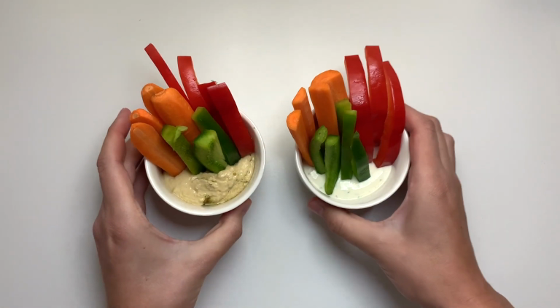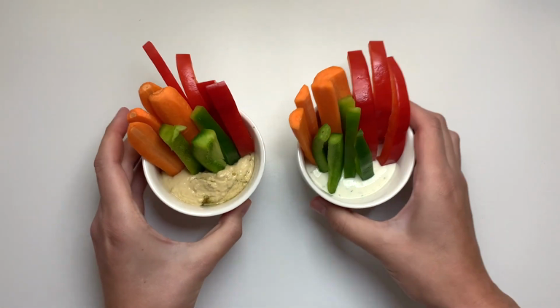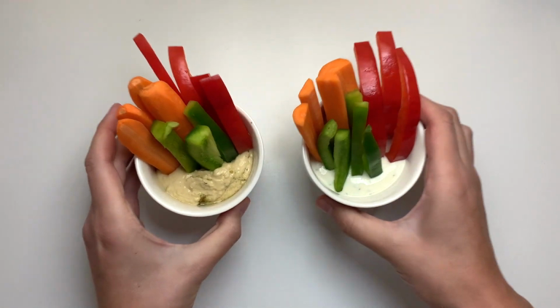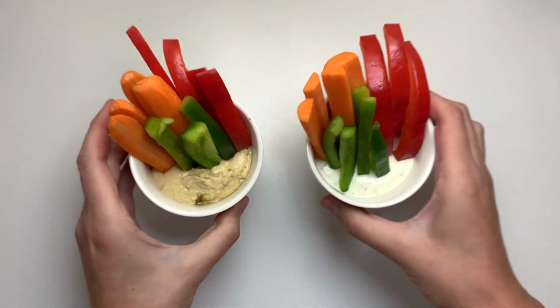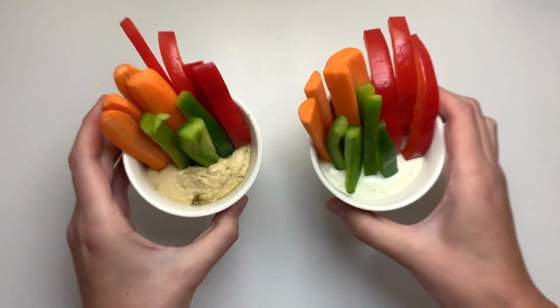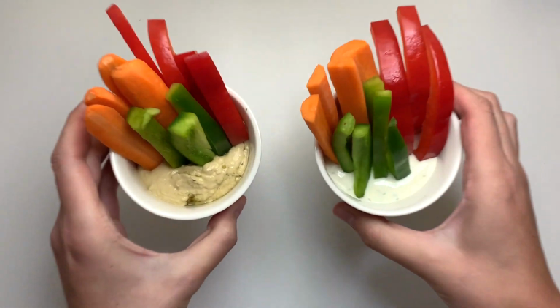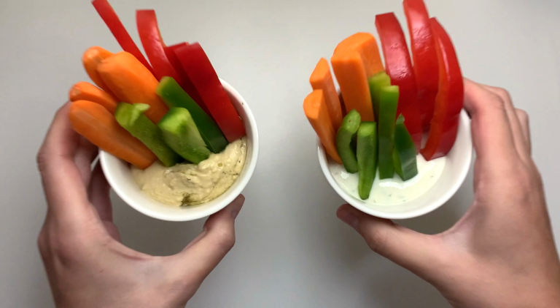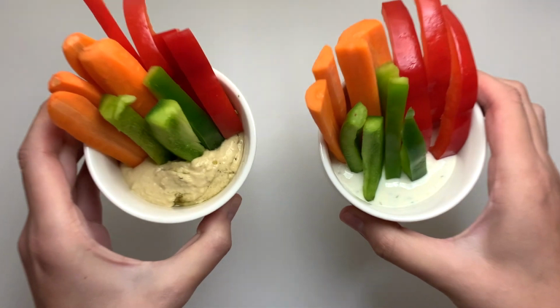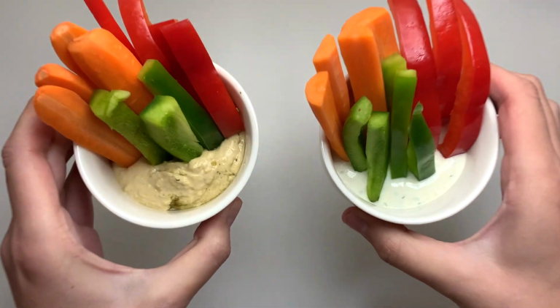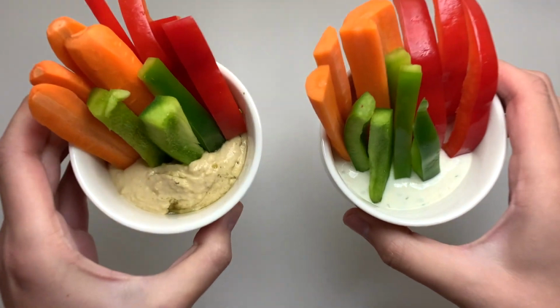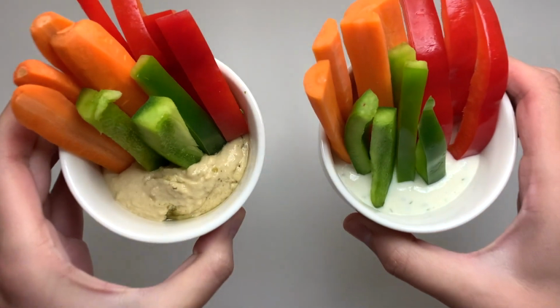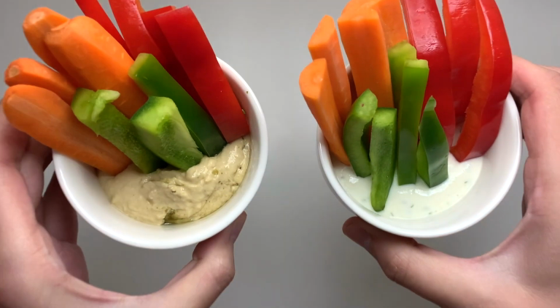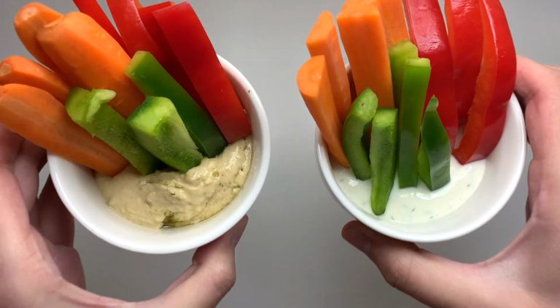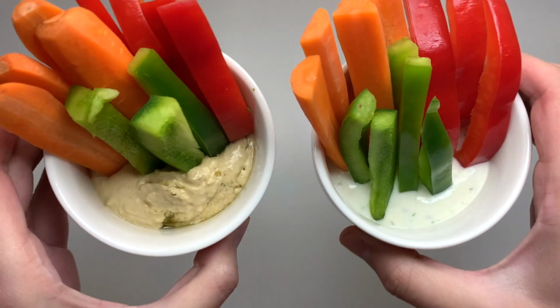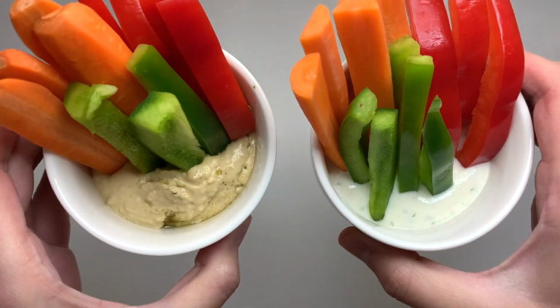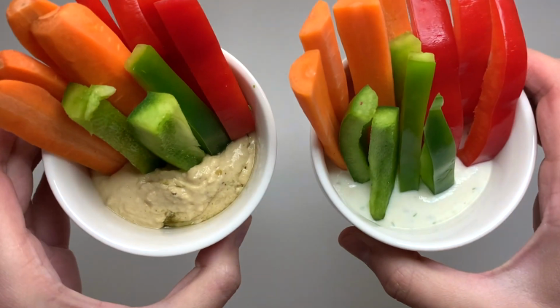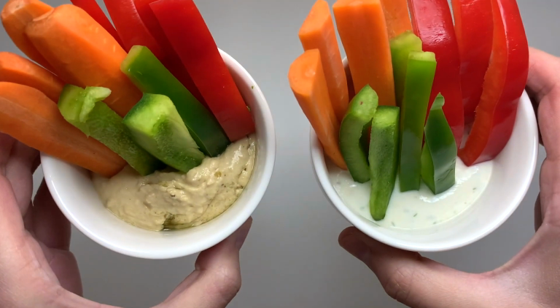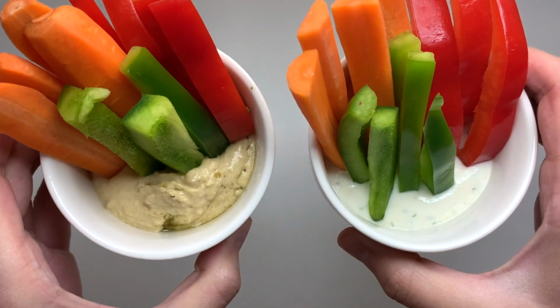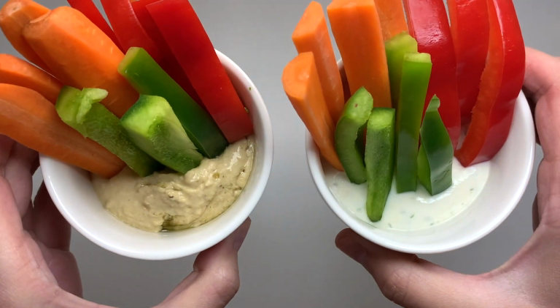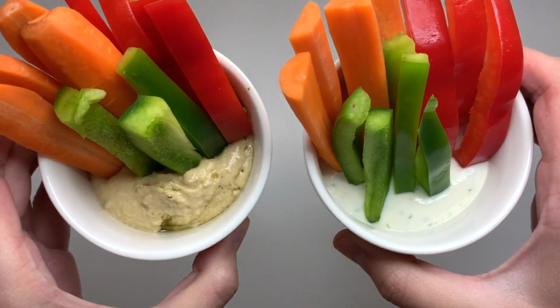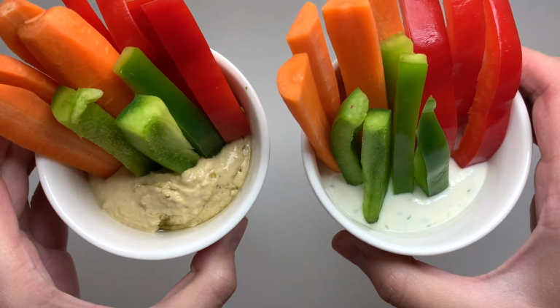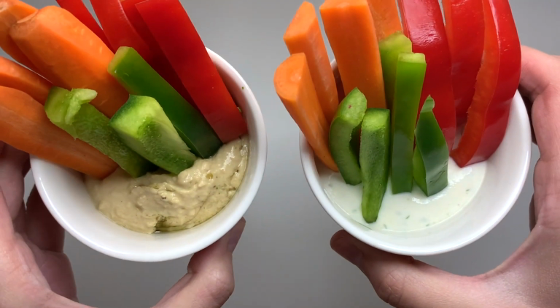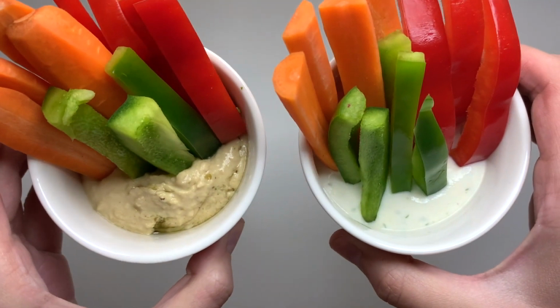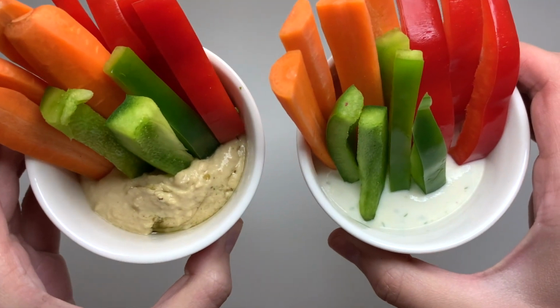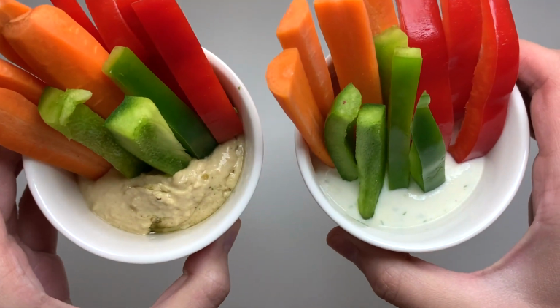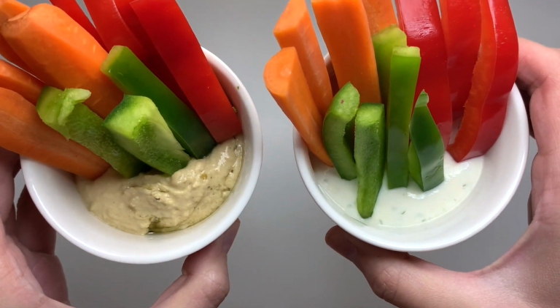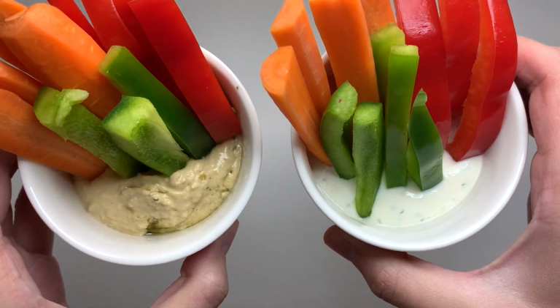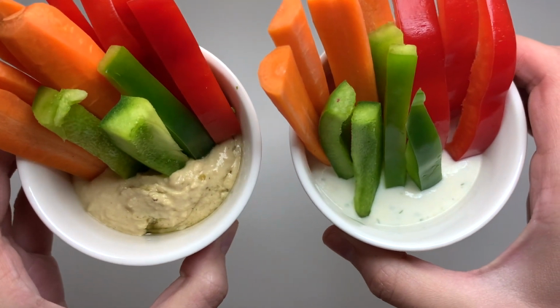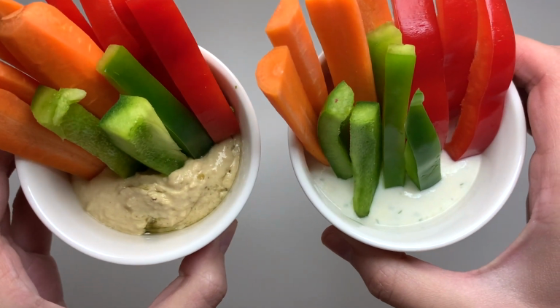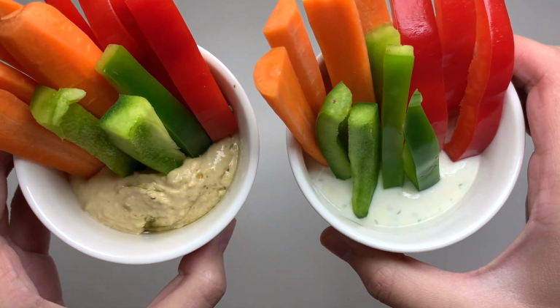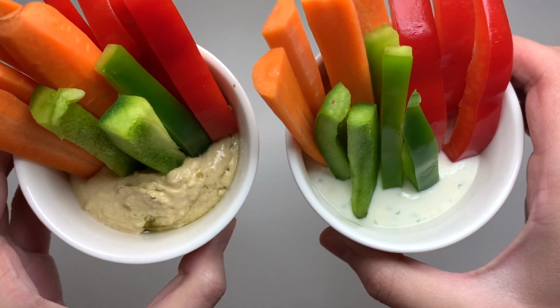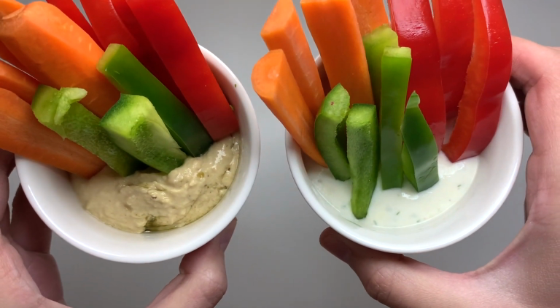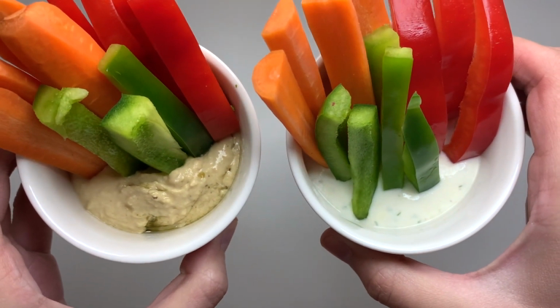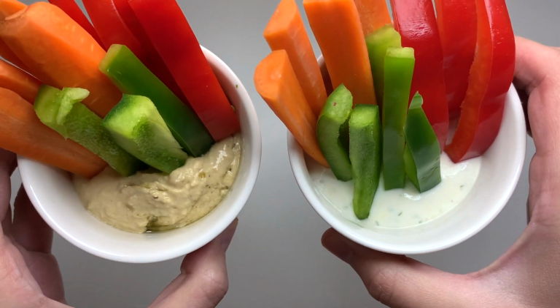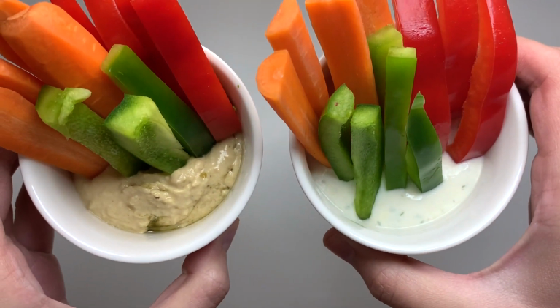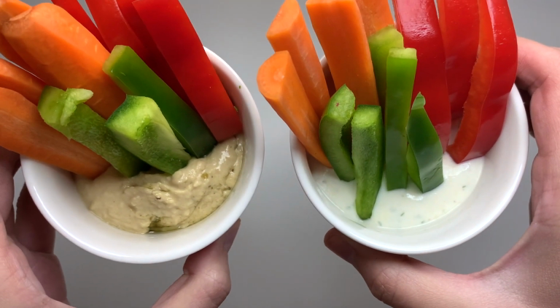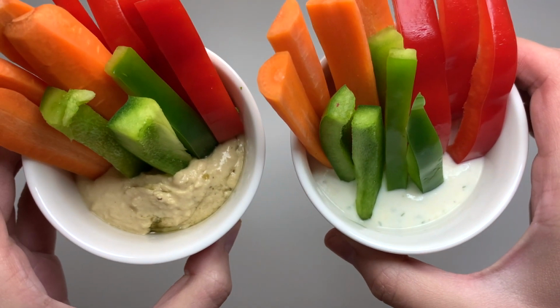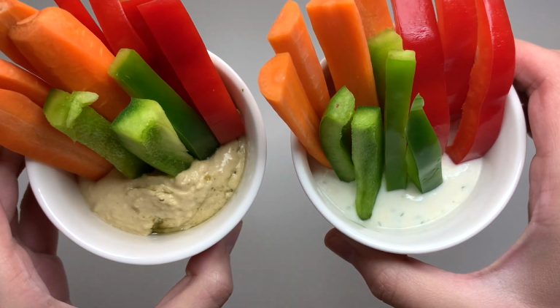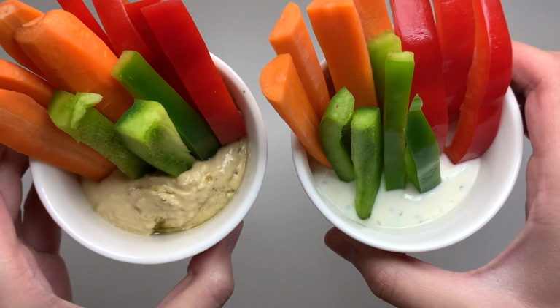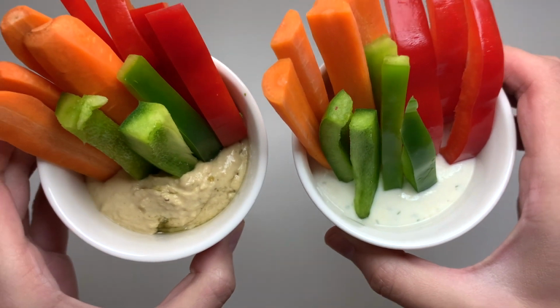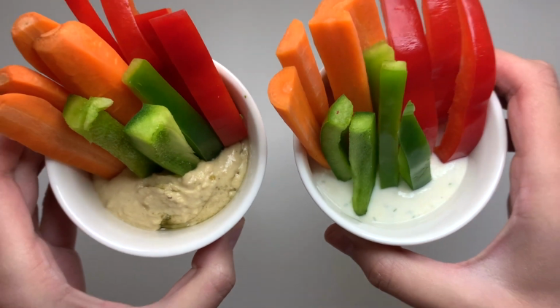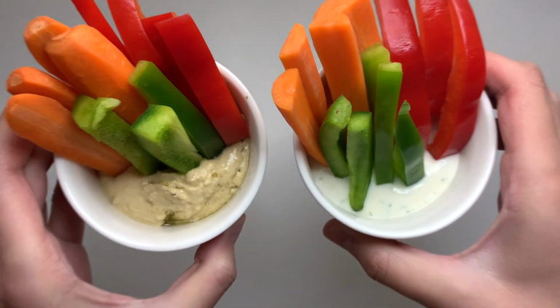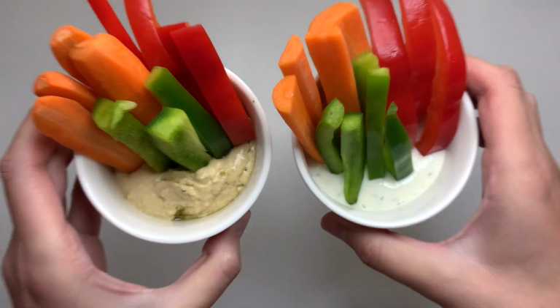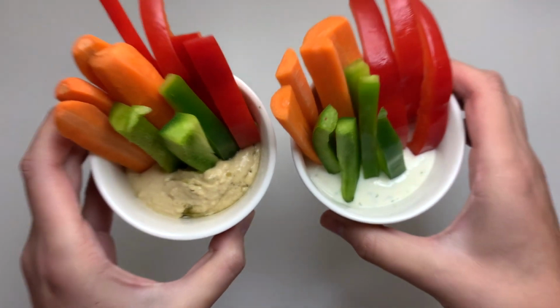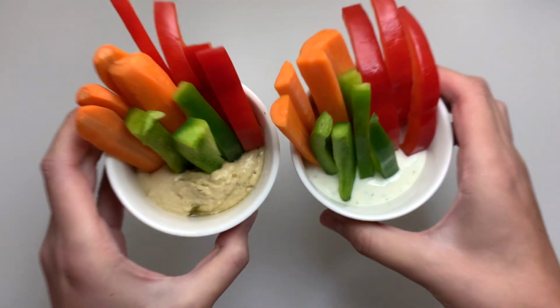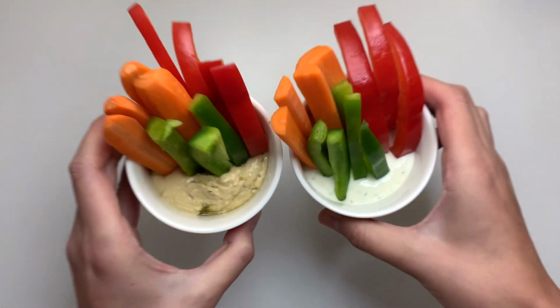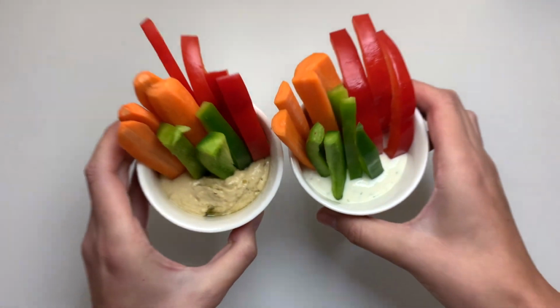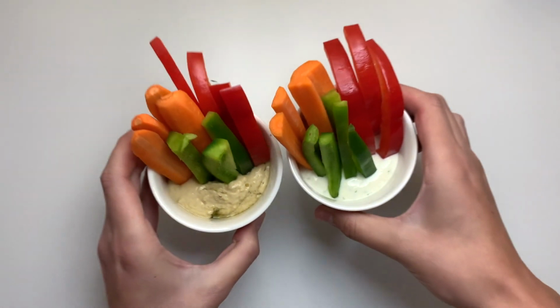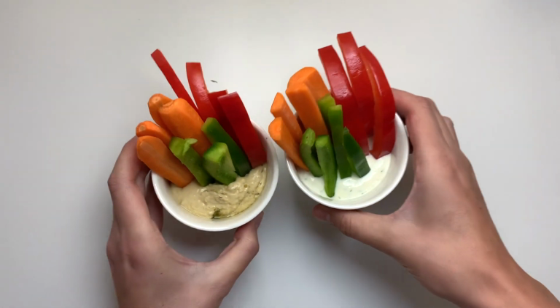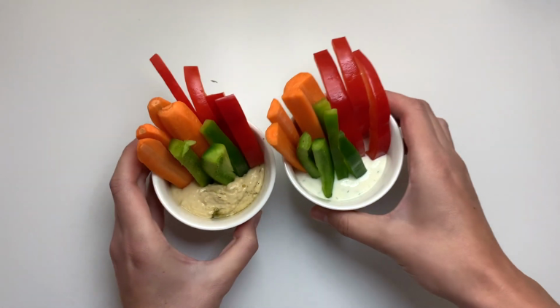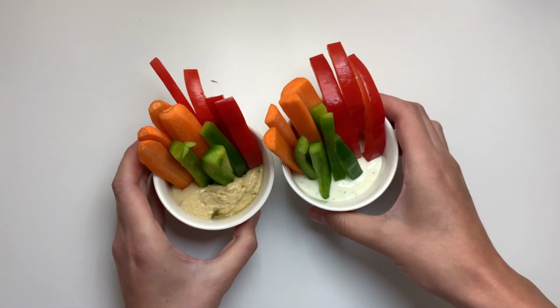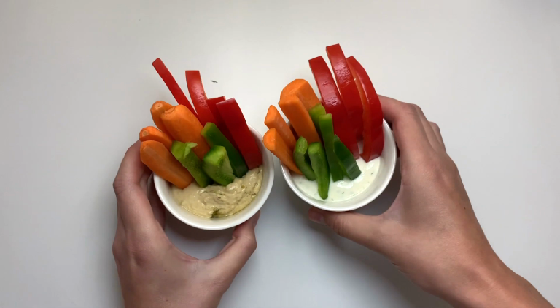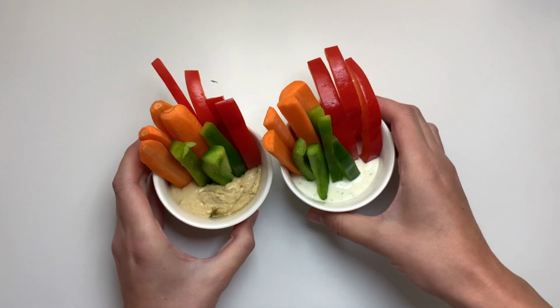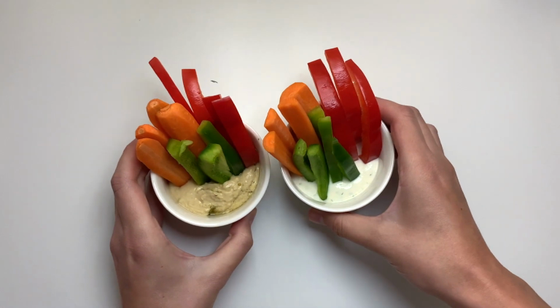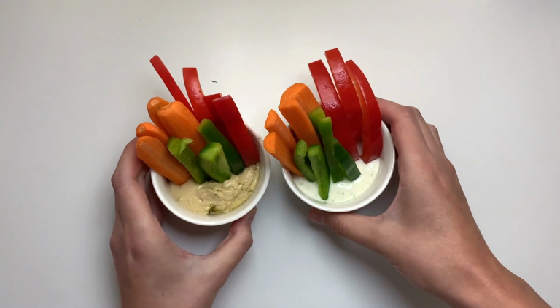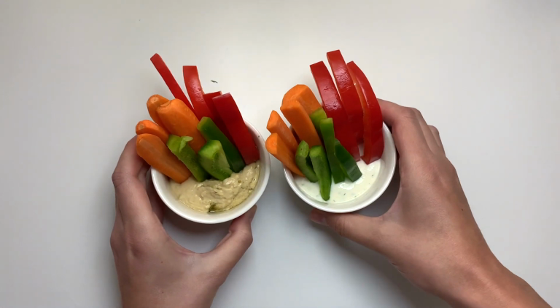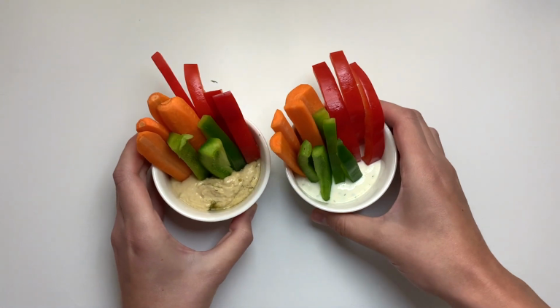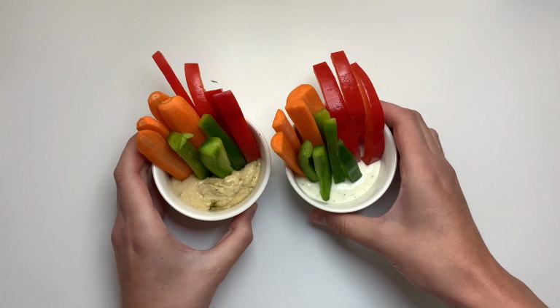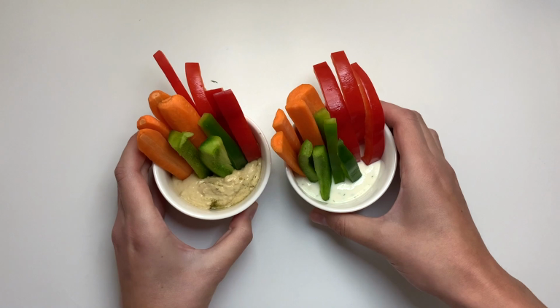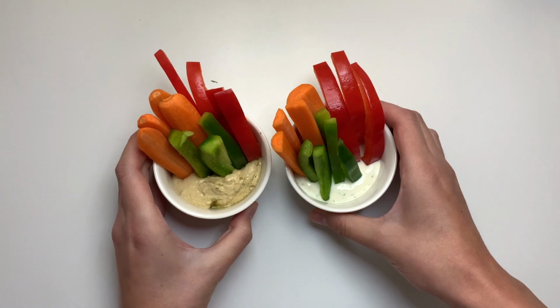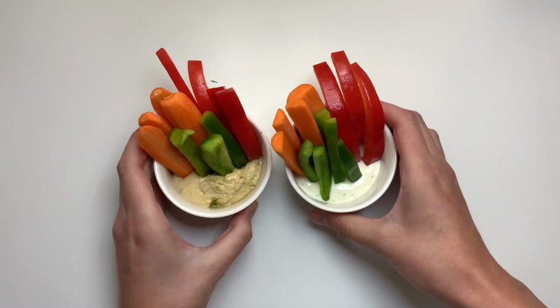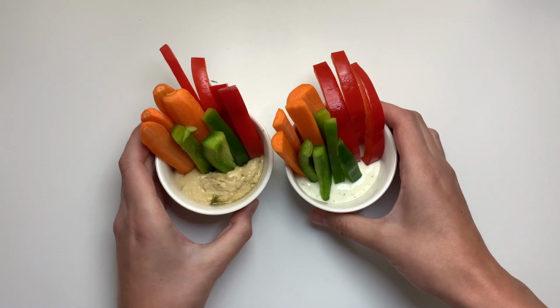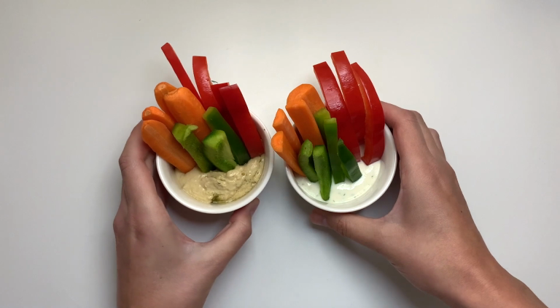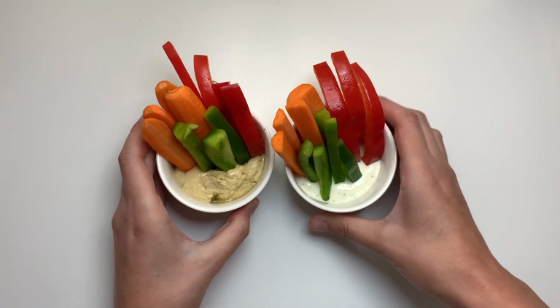Thank you so much for watching! We hope you give these recipes a try. Stay tuned for more videos on our channel — we hope to see you next time. Bye!